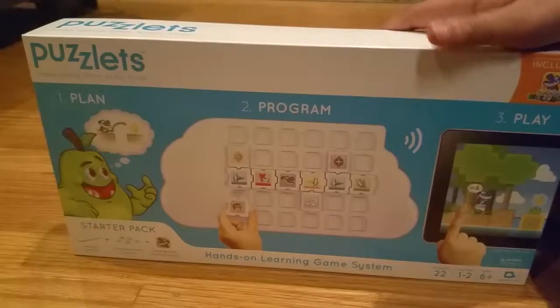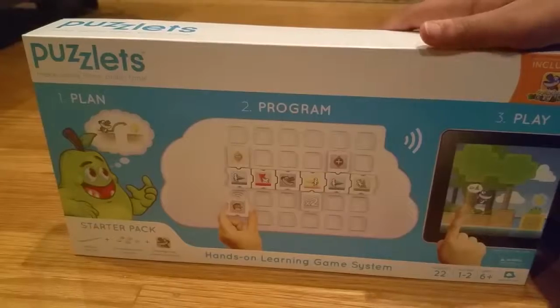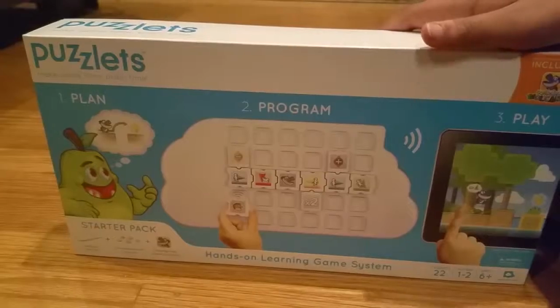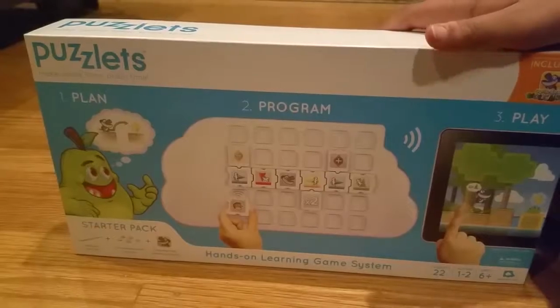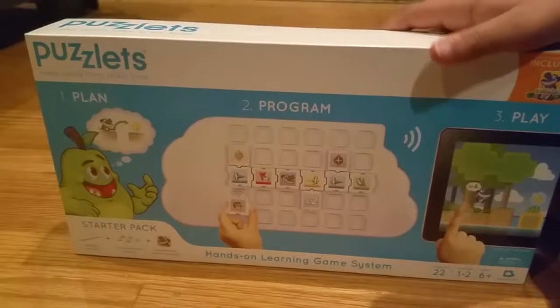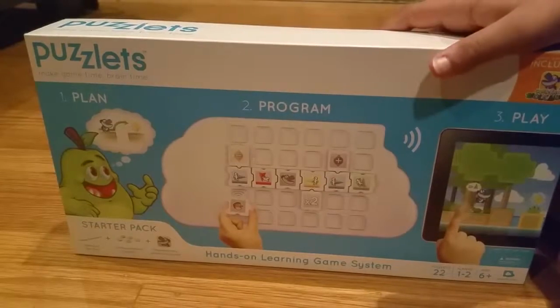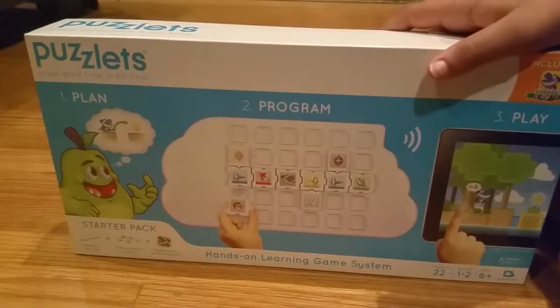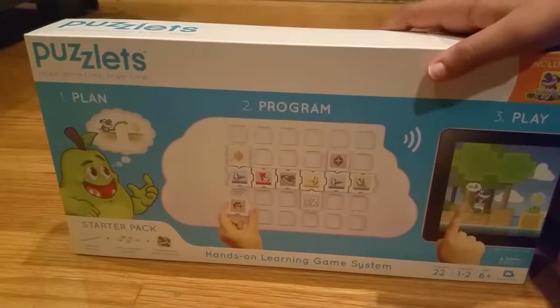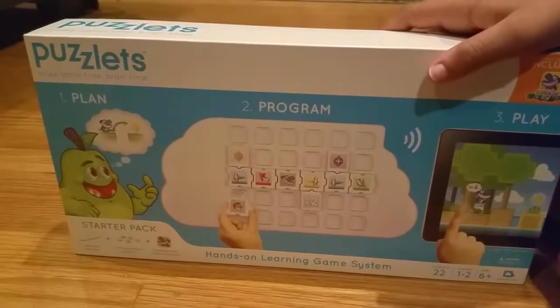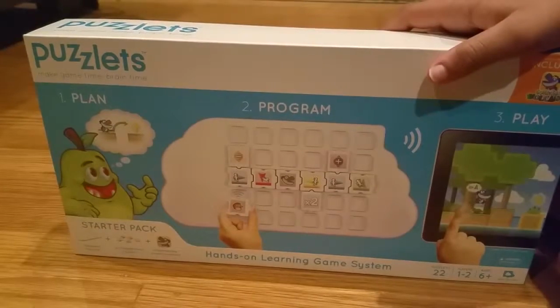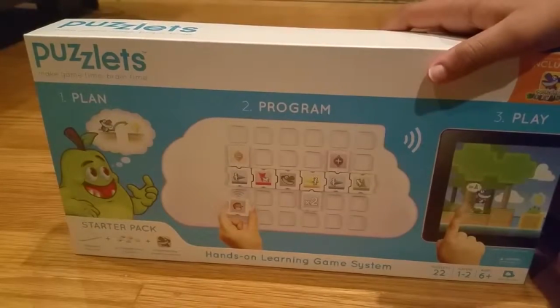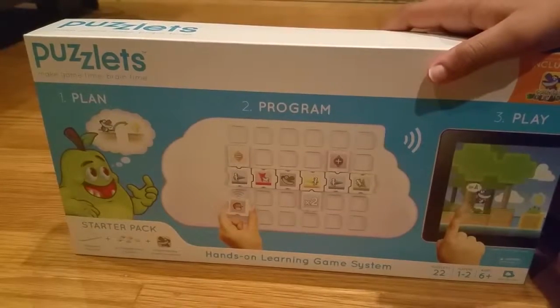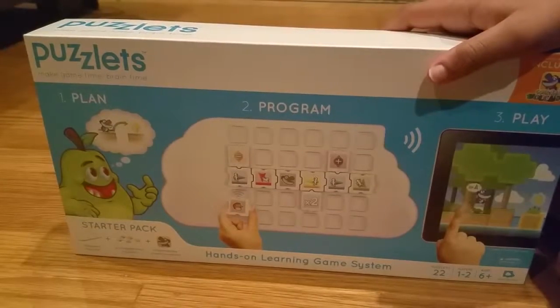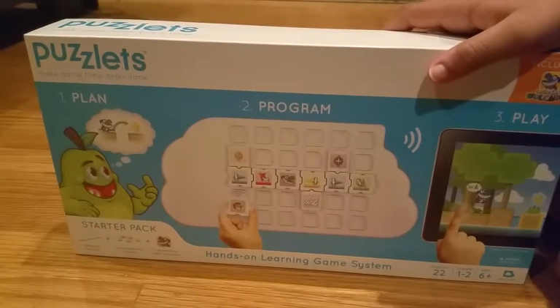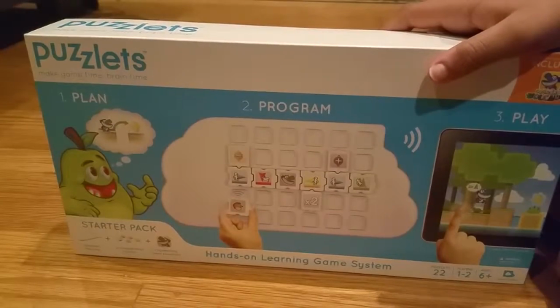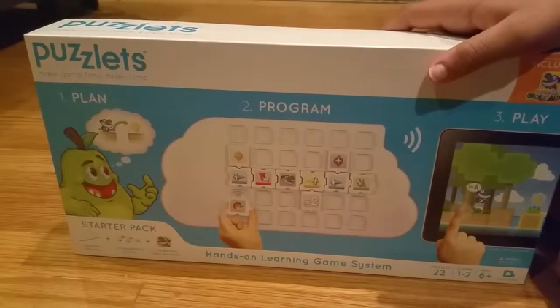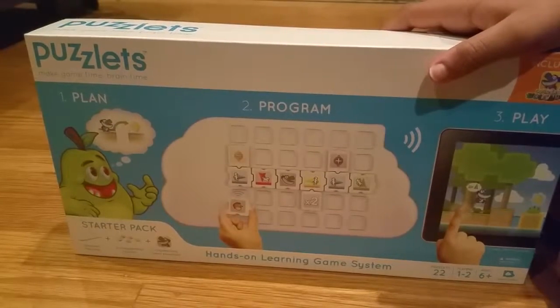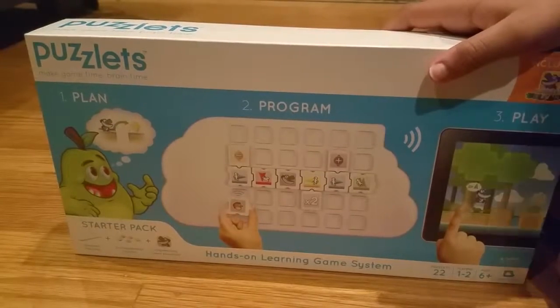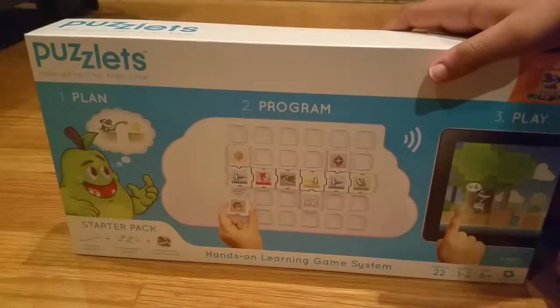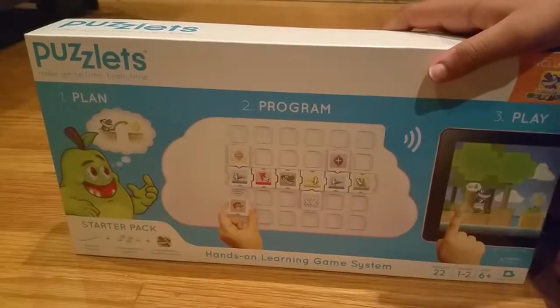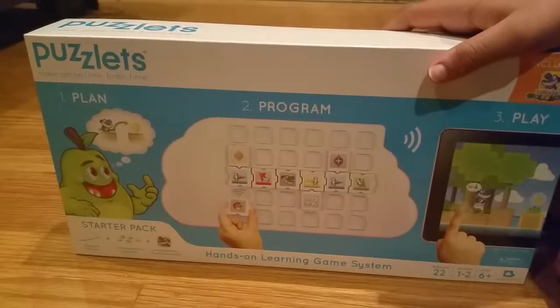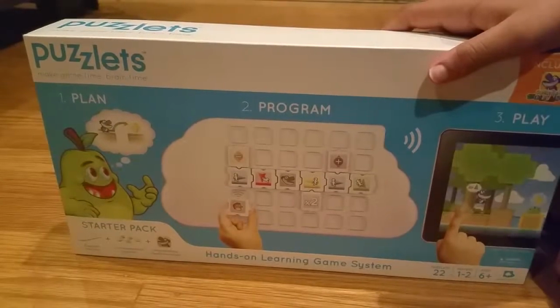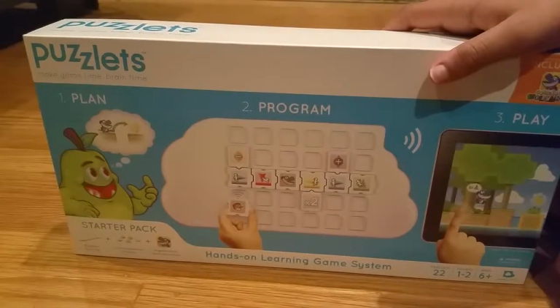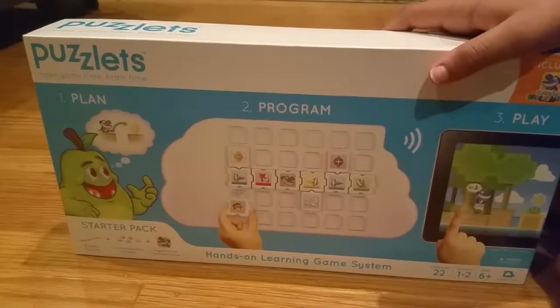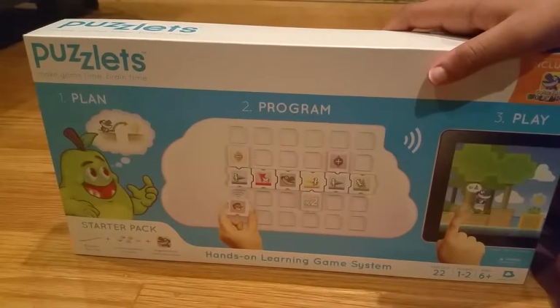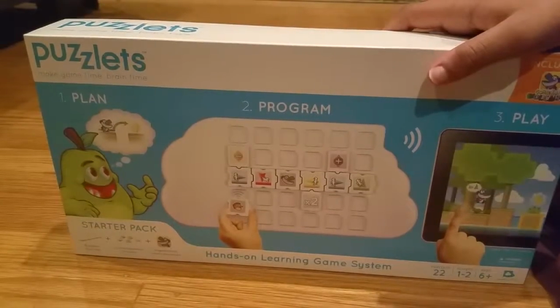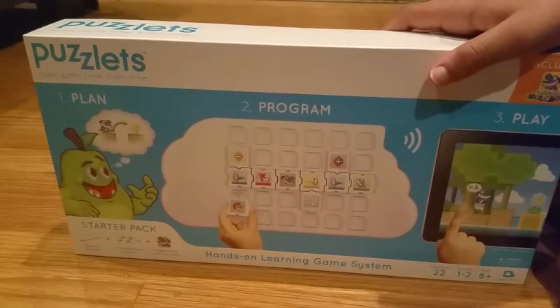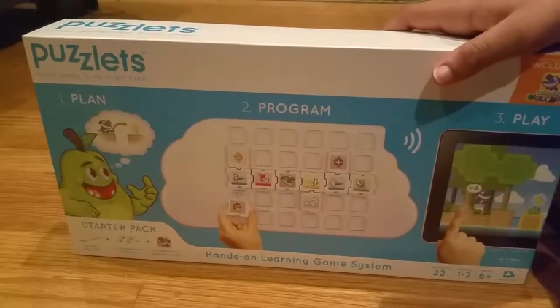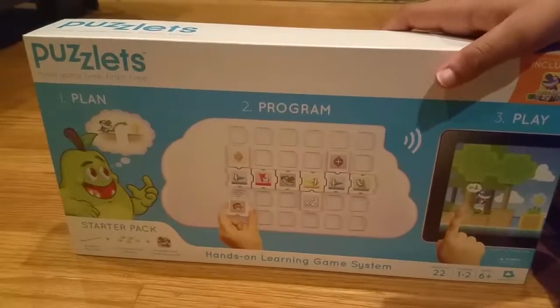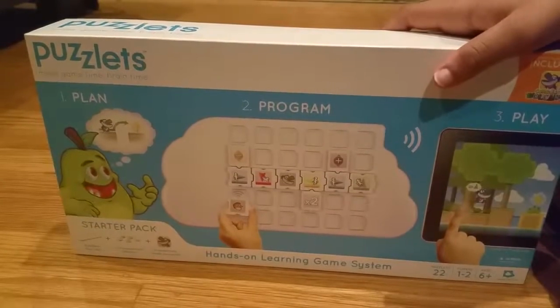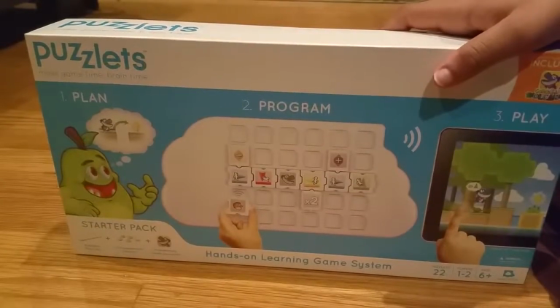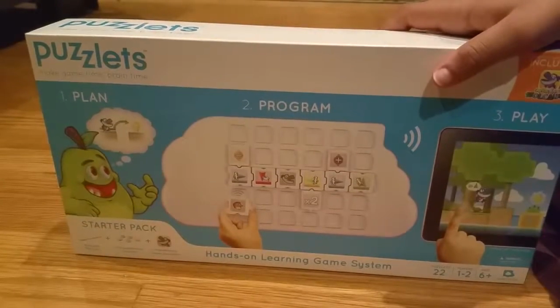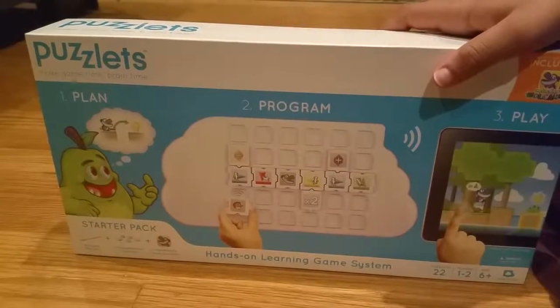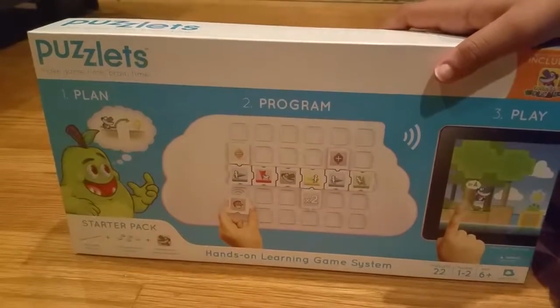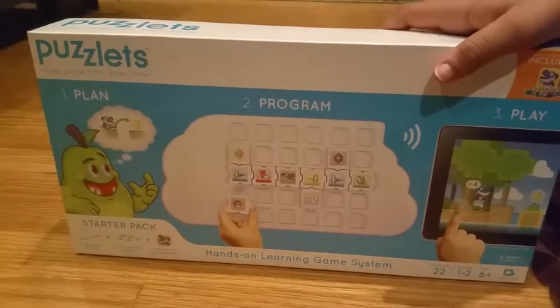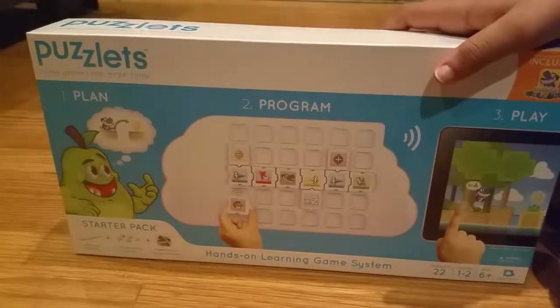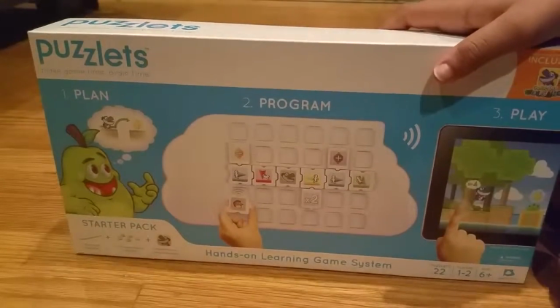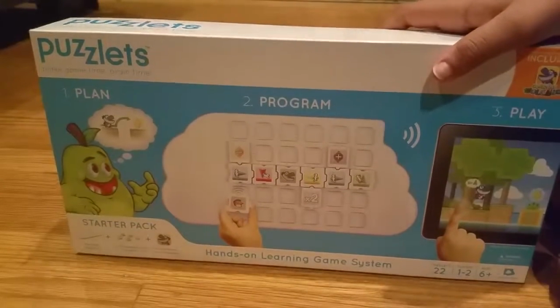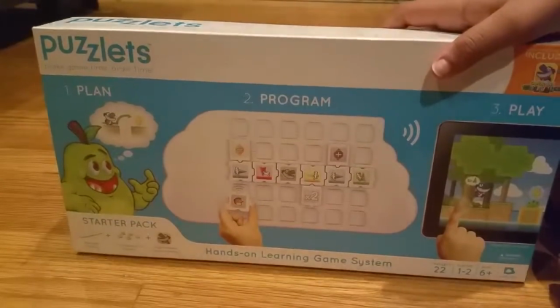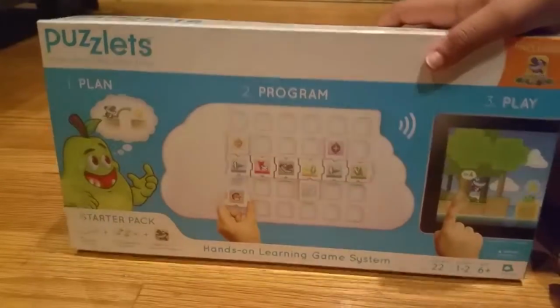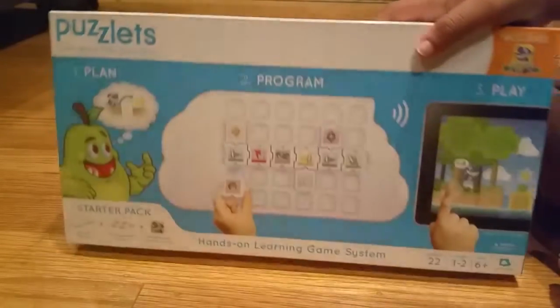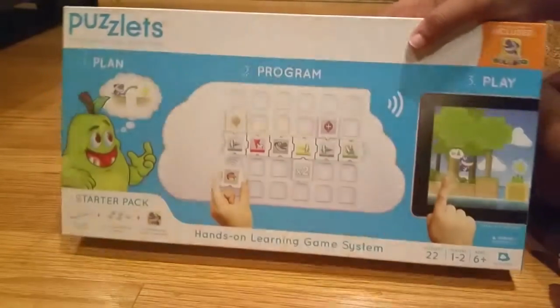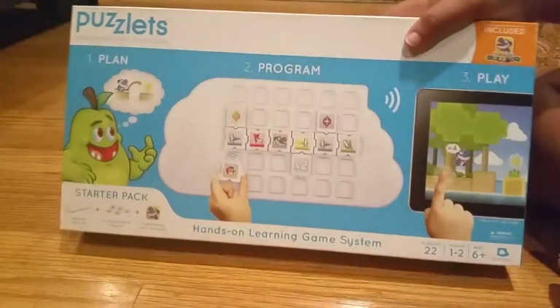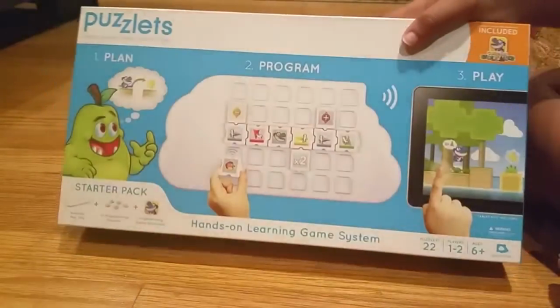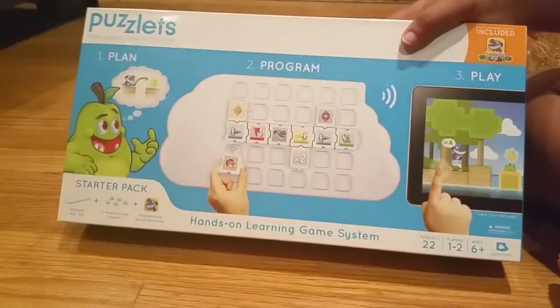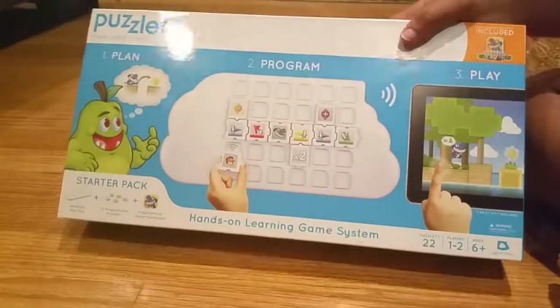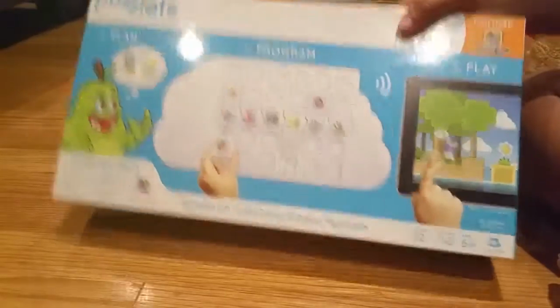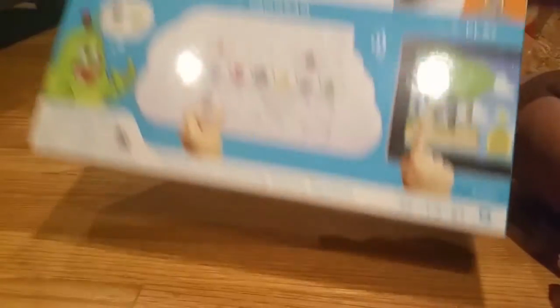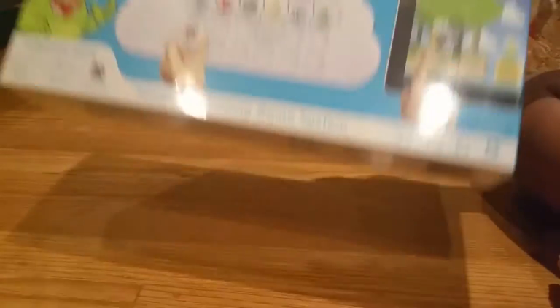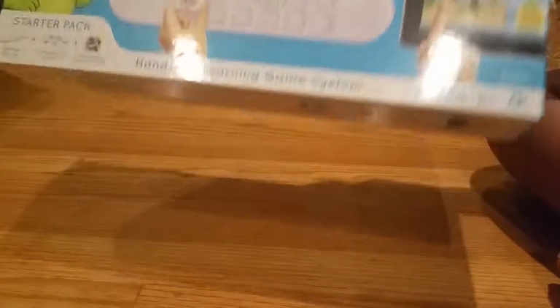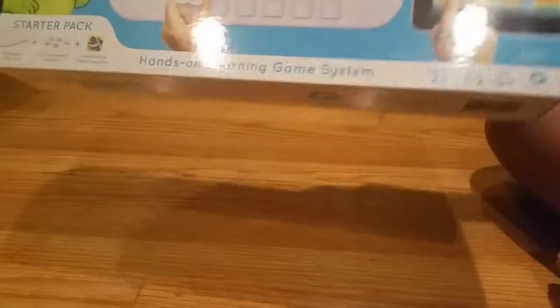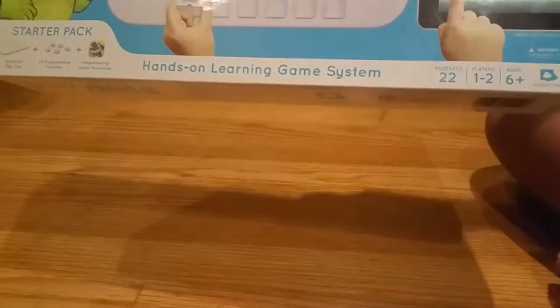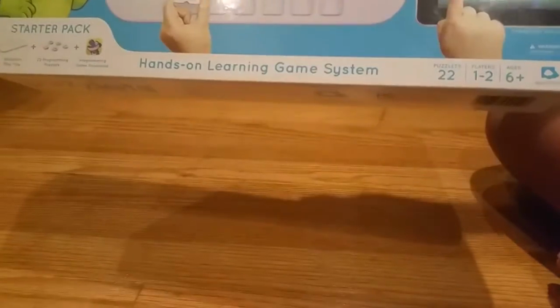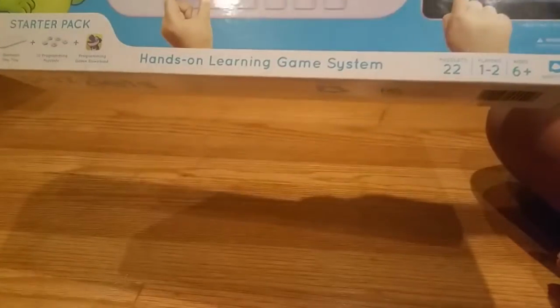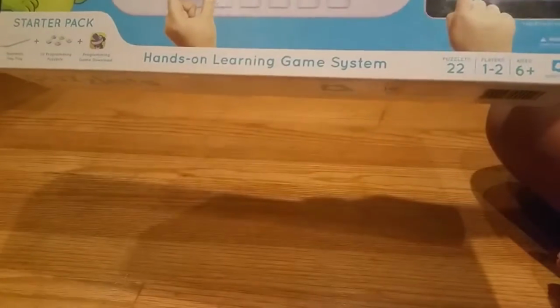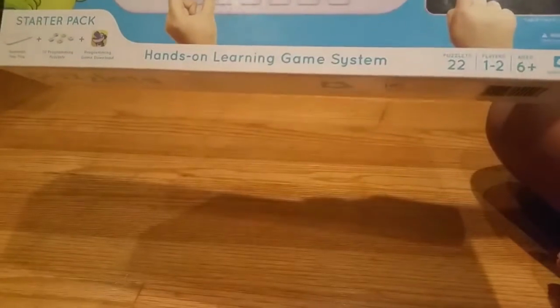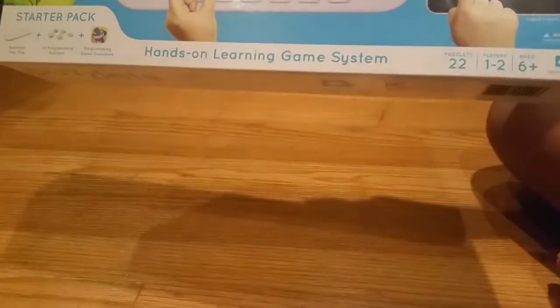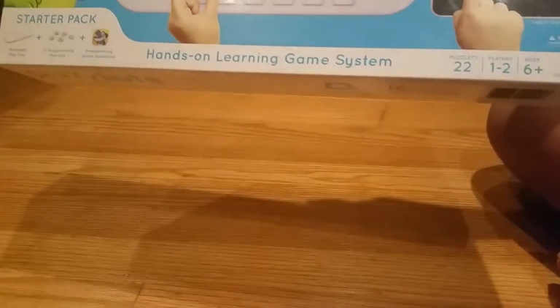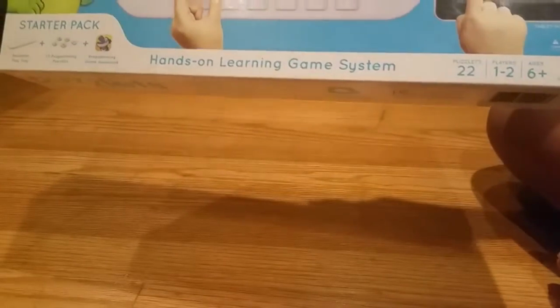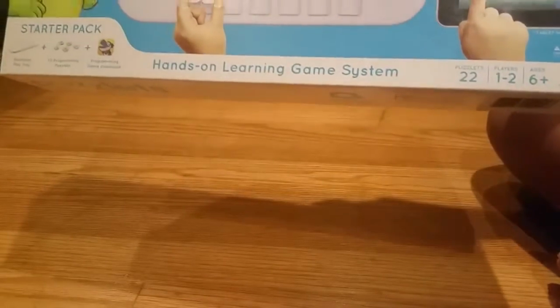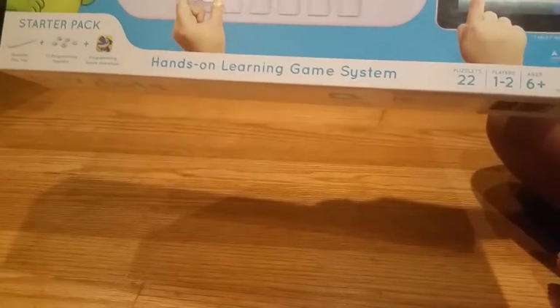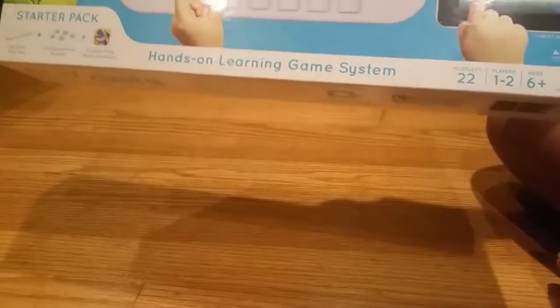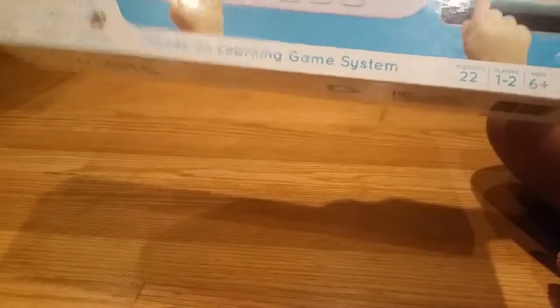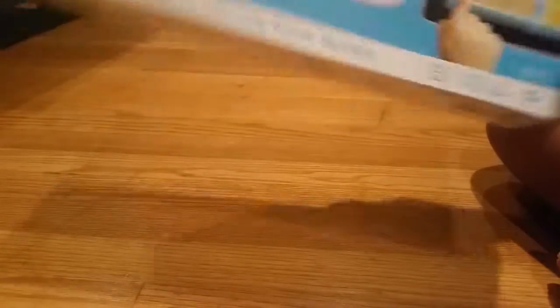Hi everyone! Today we'll be reviewing the Puzzlets game. So what it is — it's a hands-on learning game system.